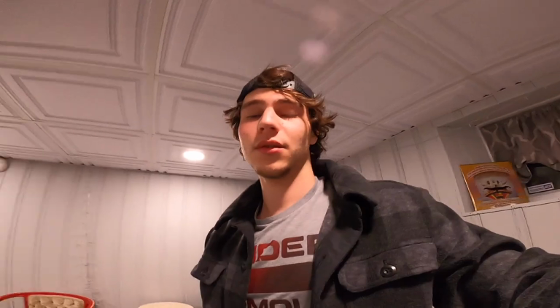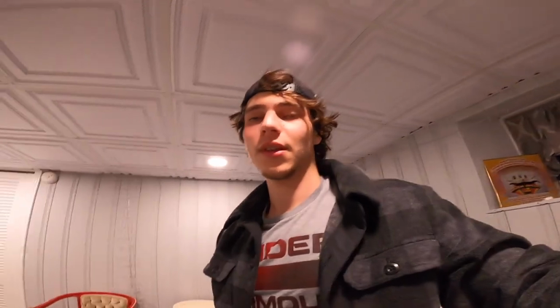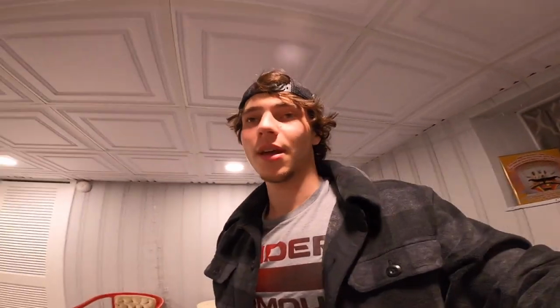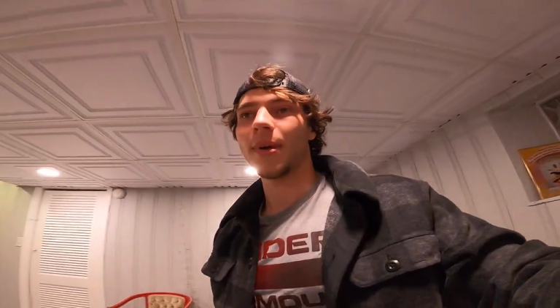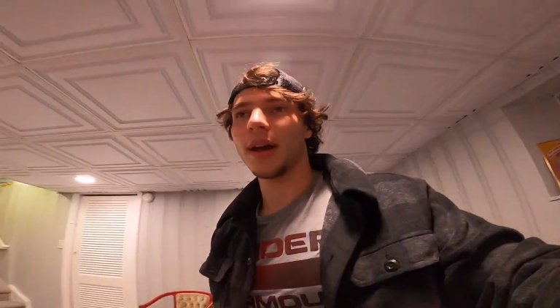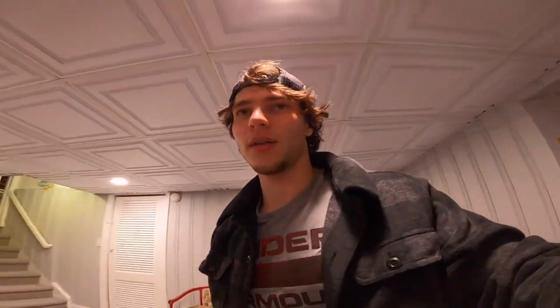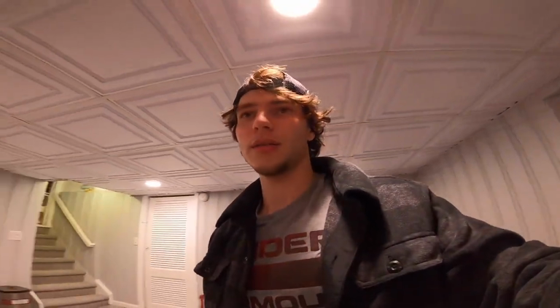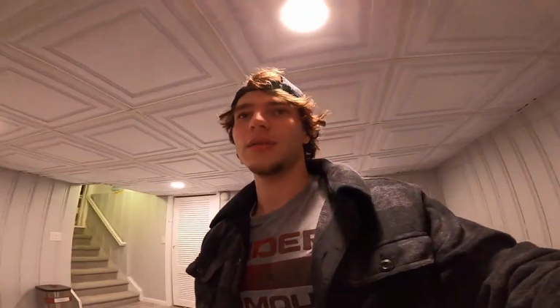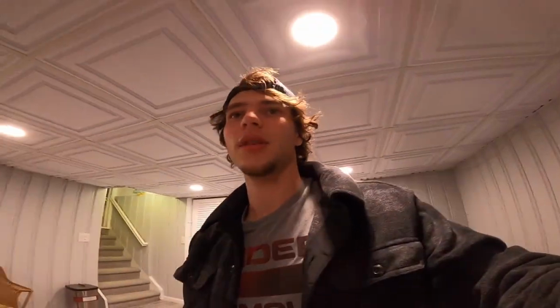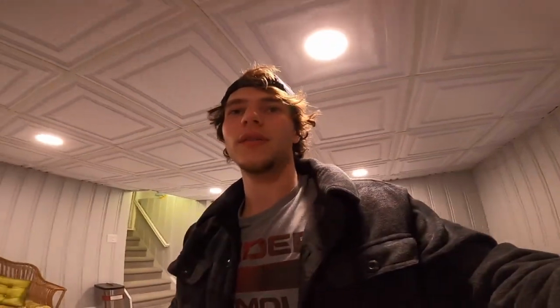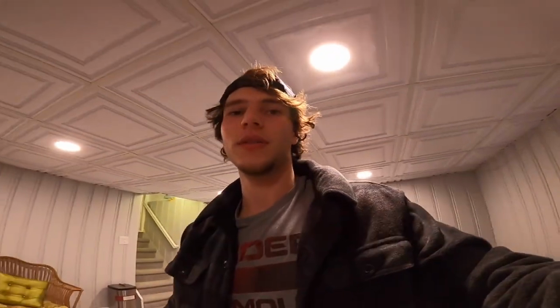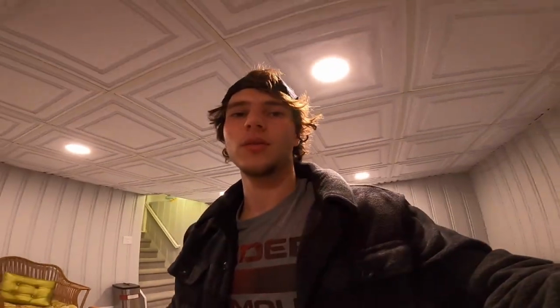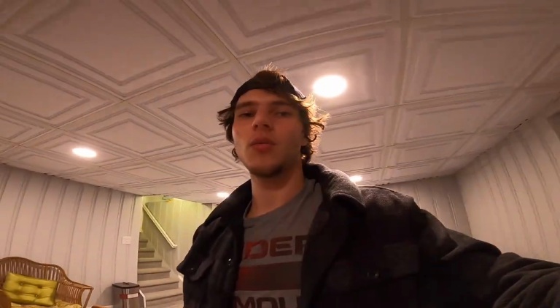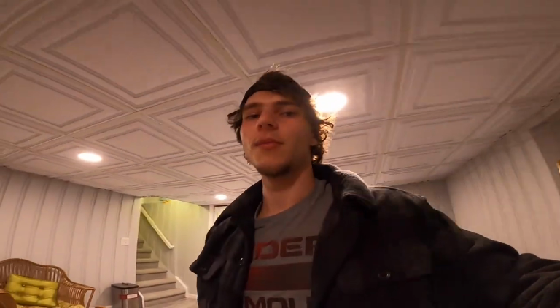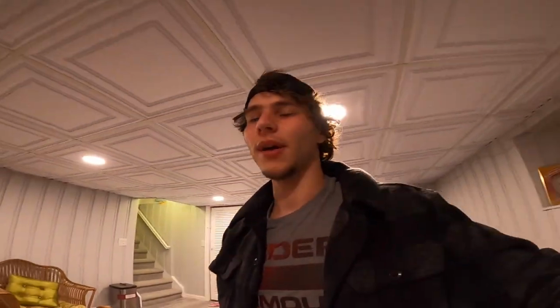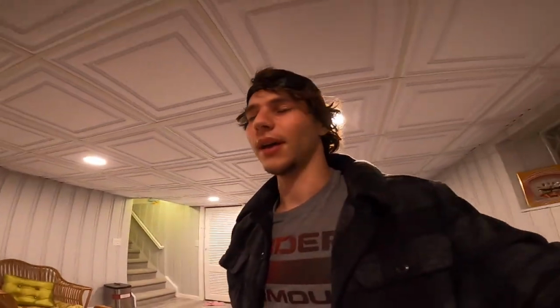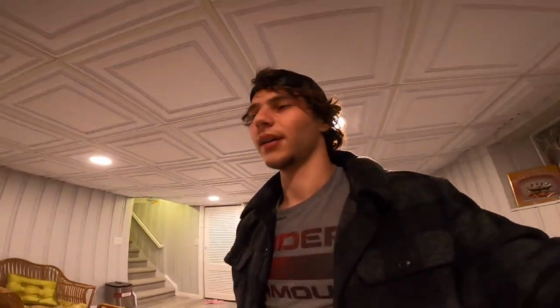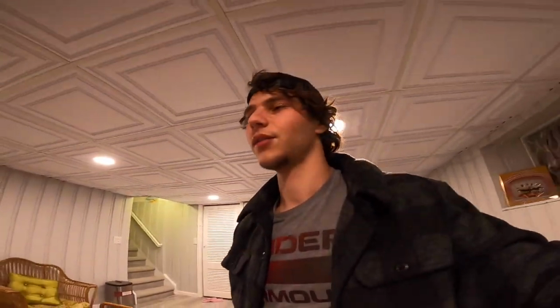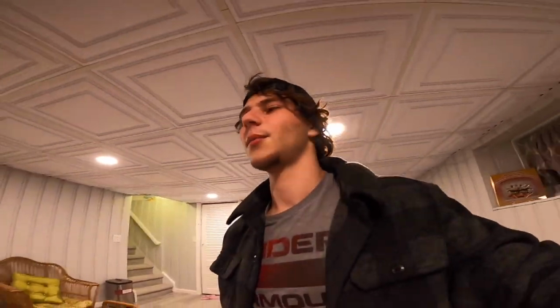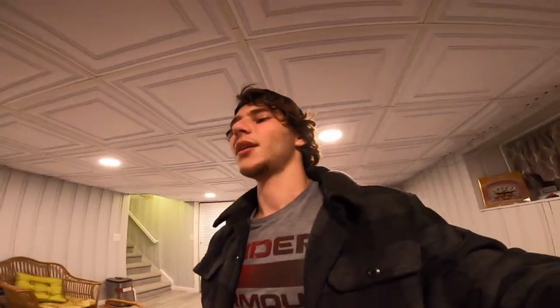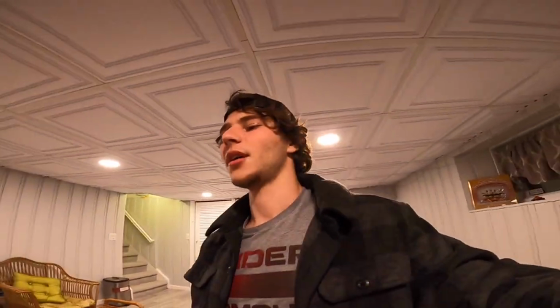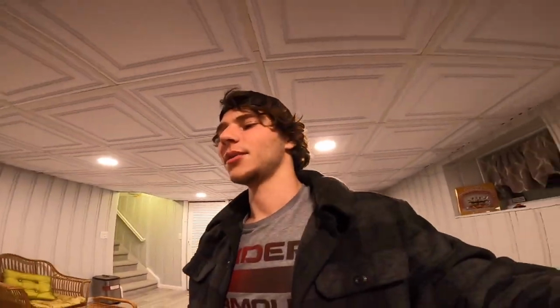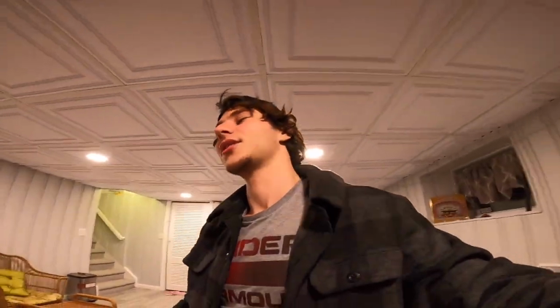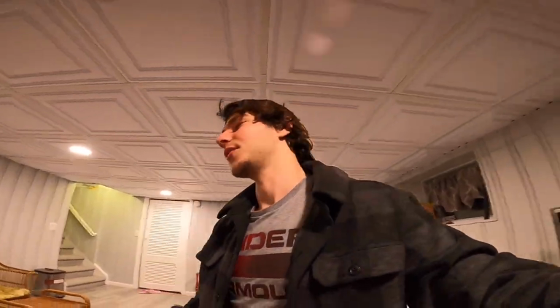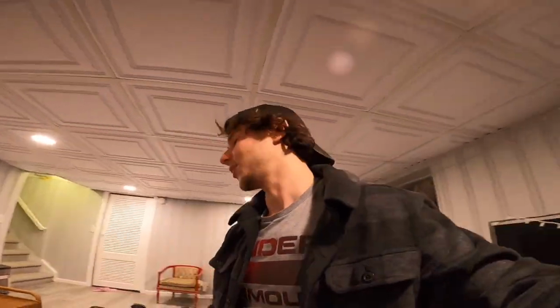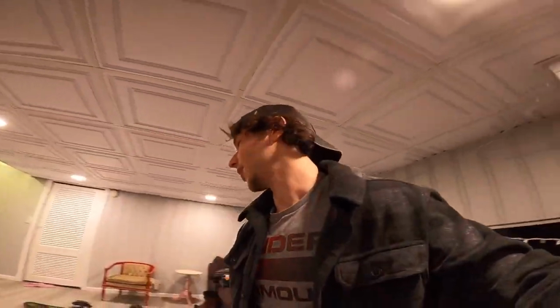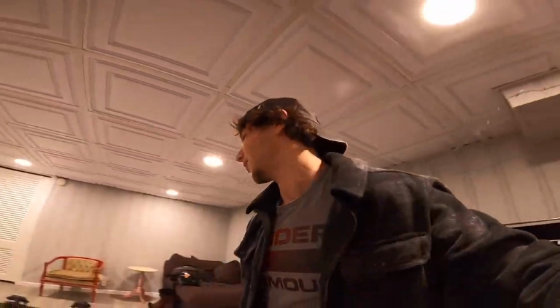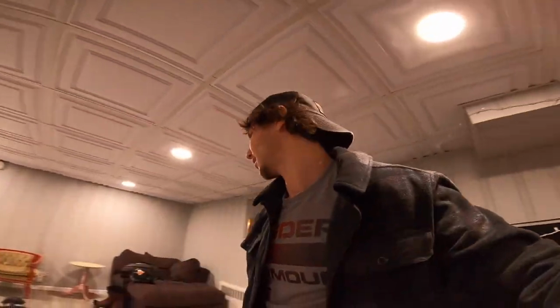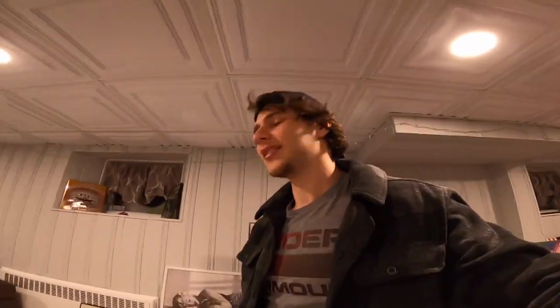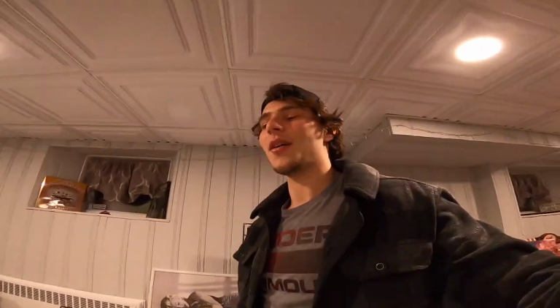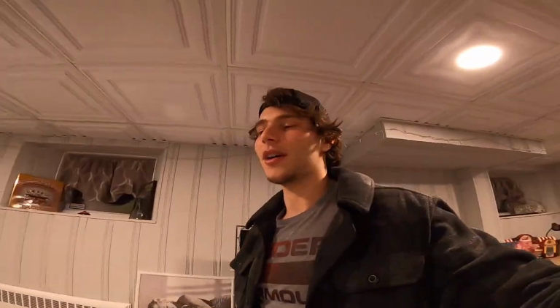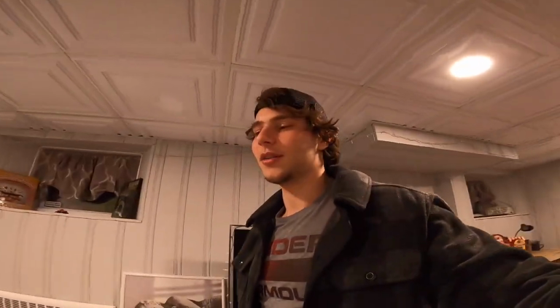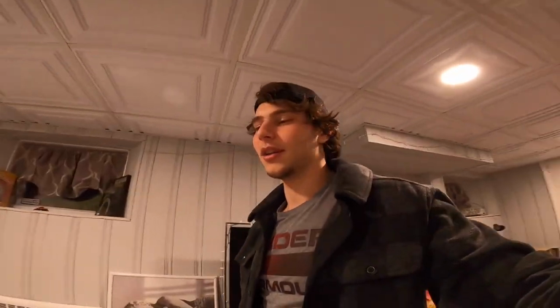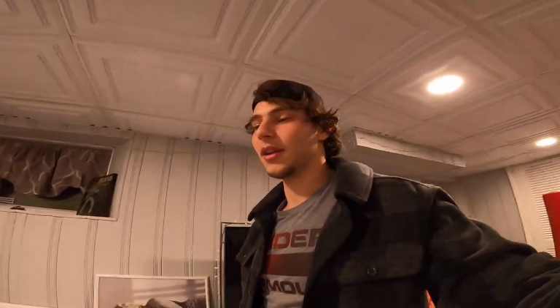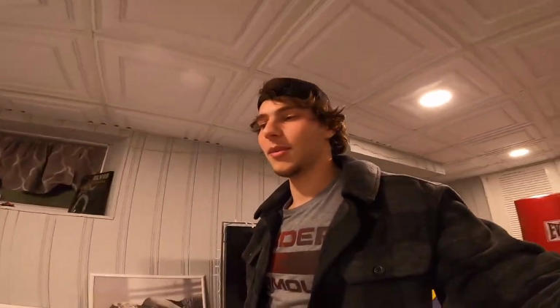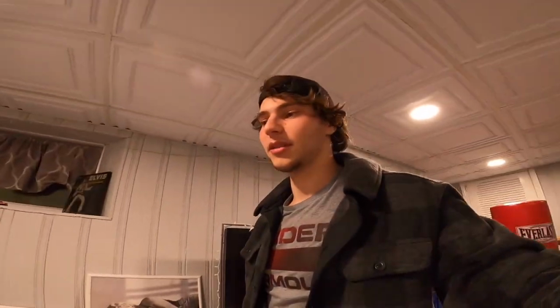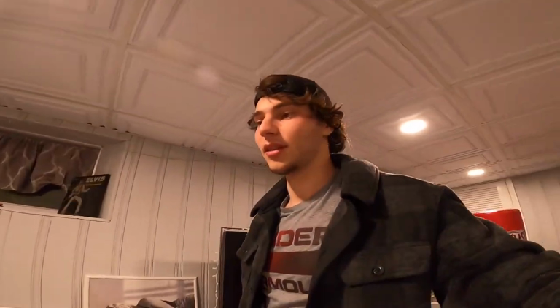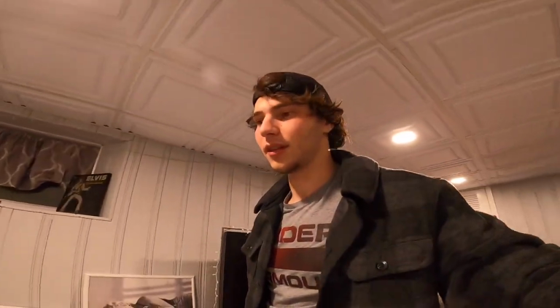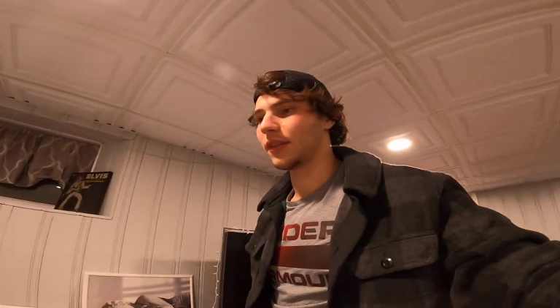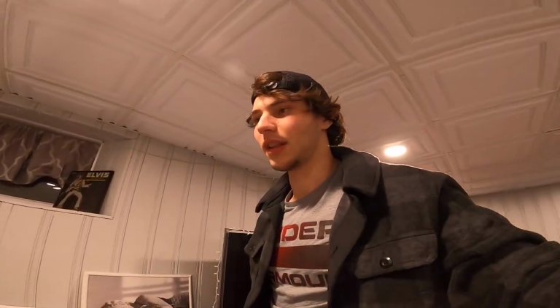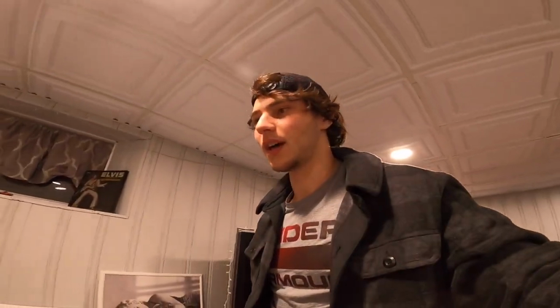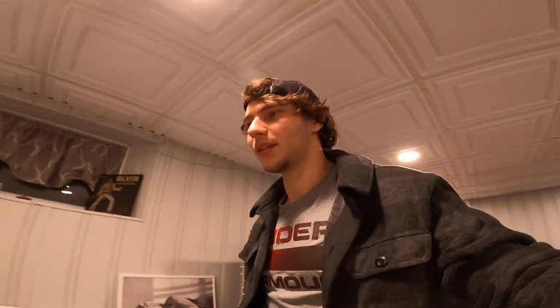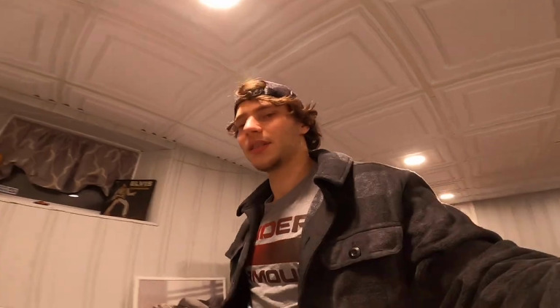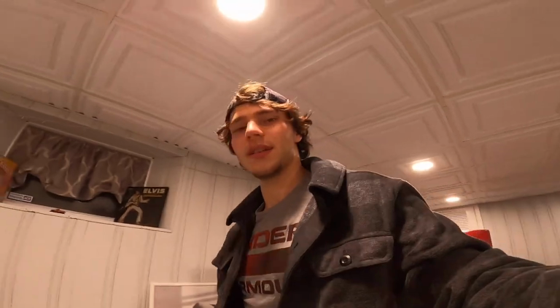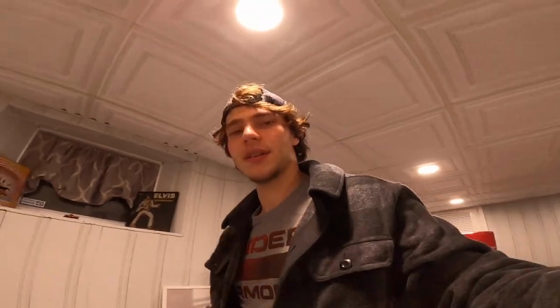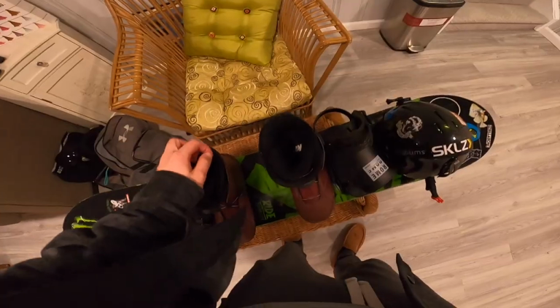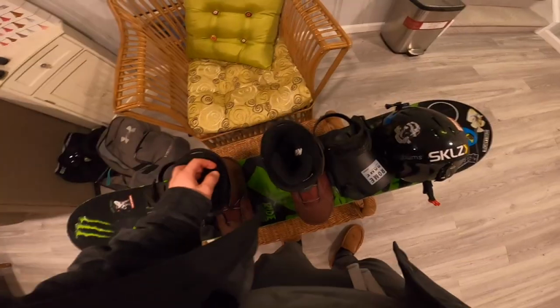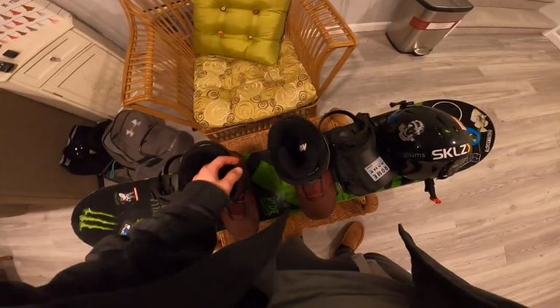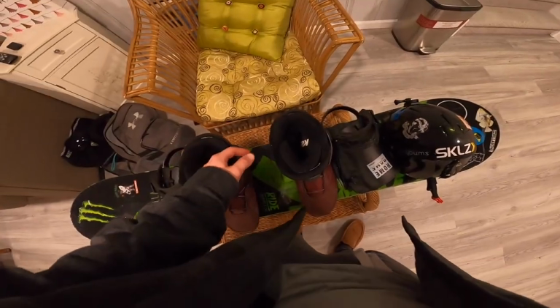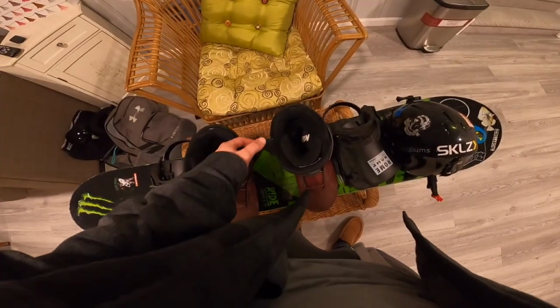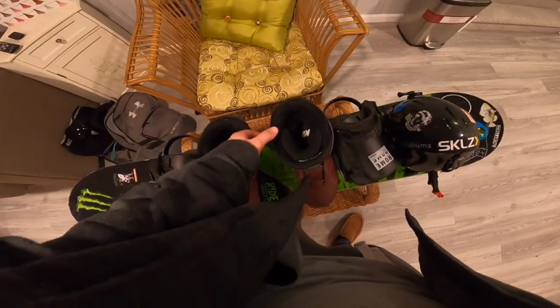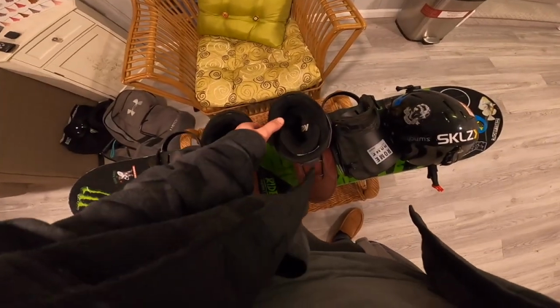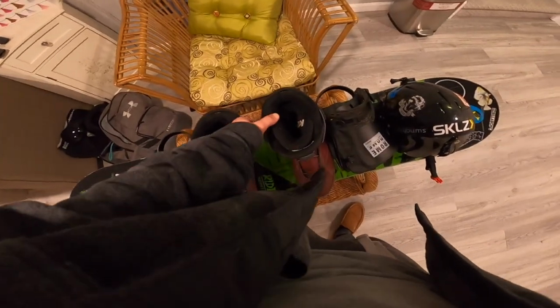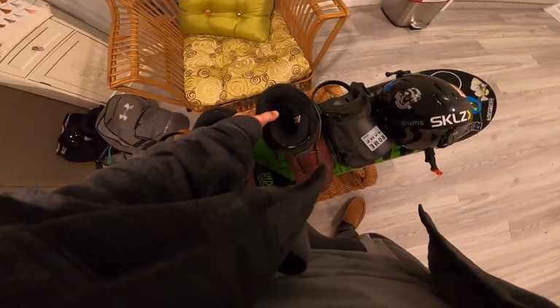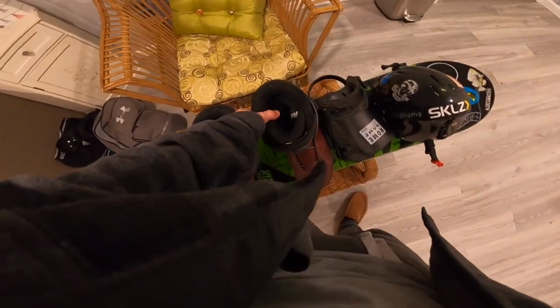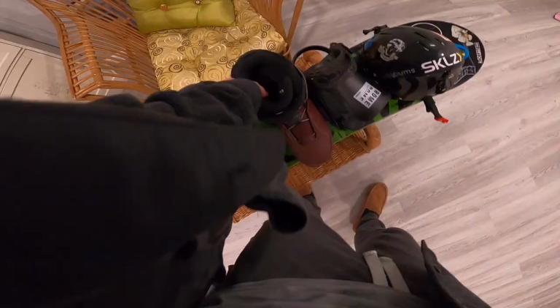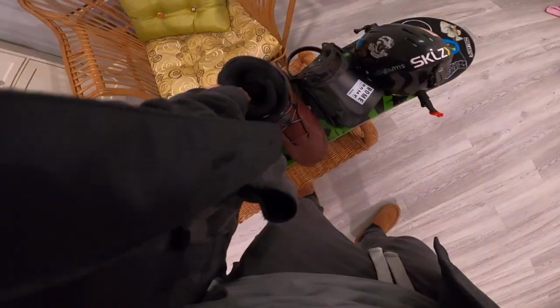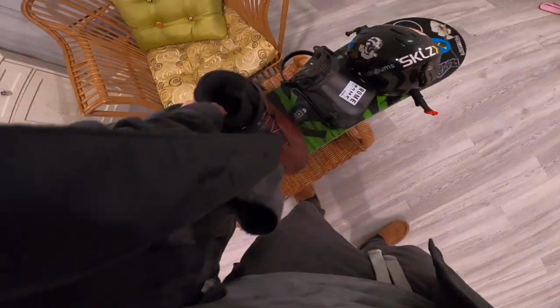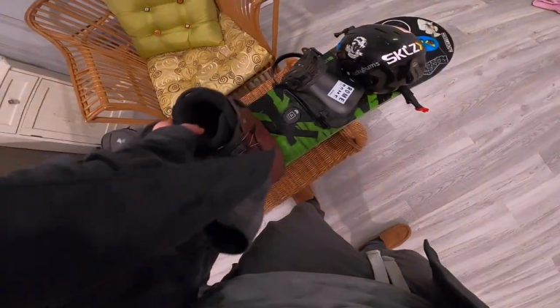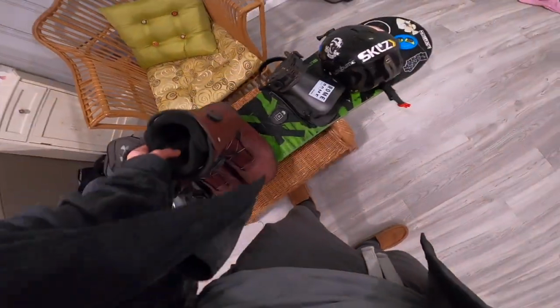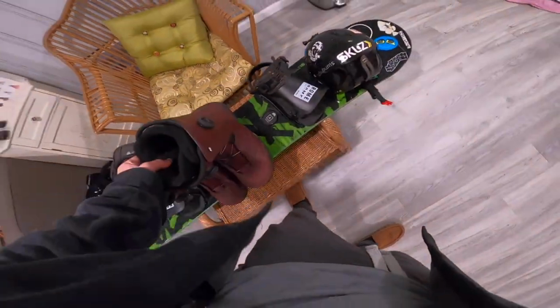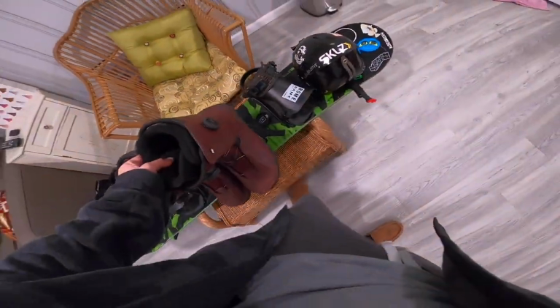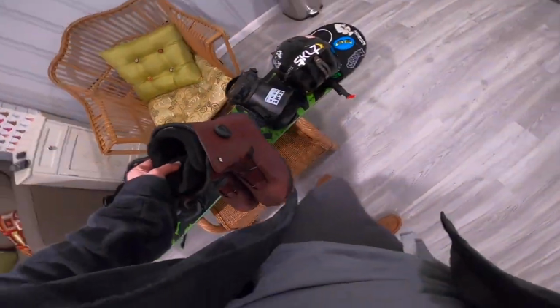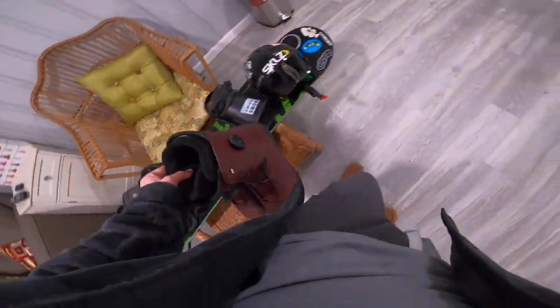So this is how to pack all your stuff into one bag, no matter how much stuff you have. This is how I do it, and it makes life a lot easier. First things first, get all my stuff together.